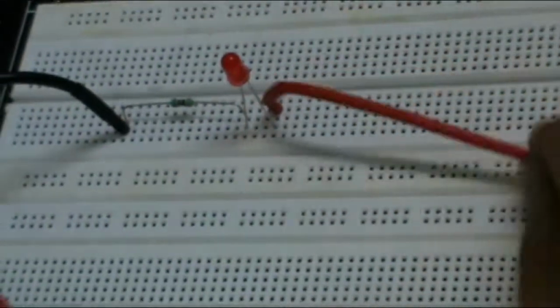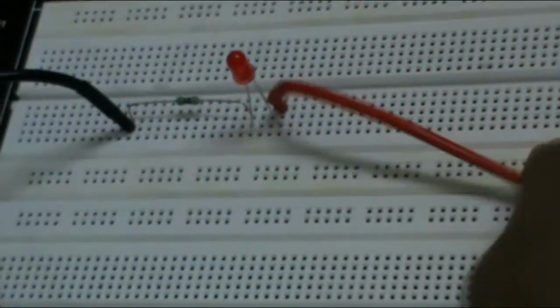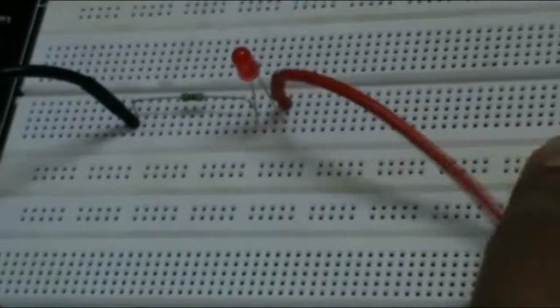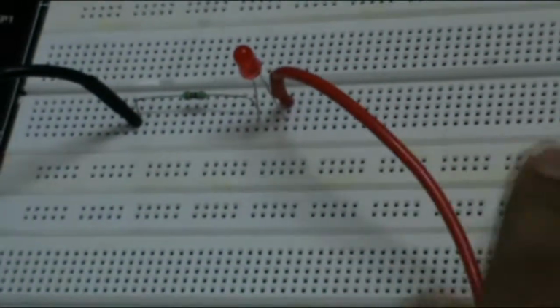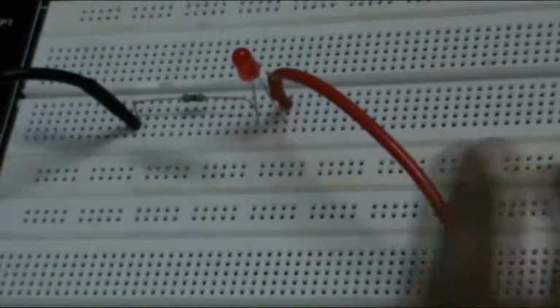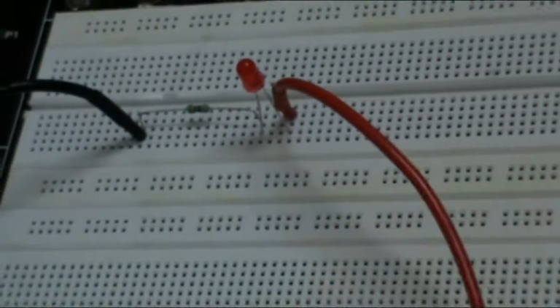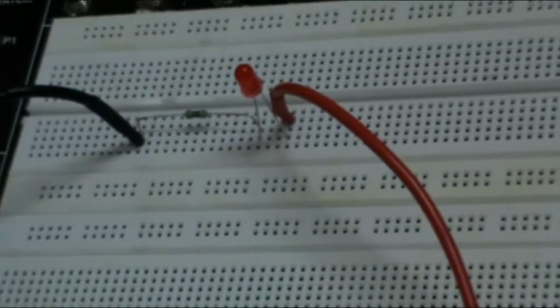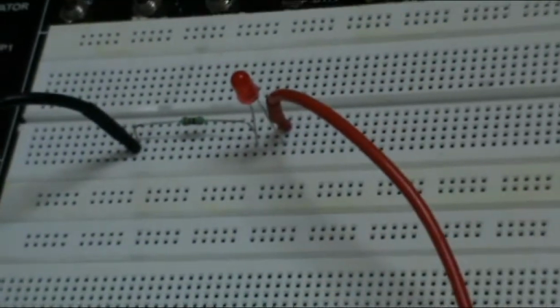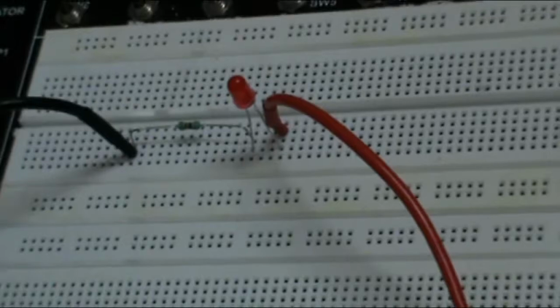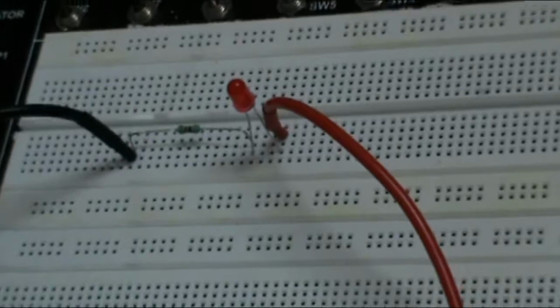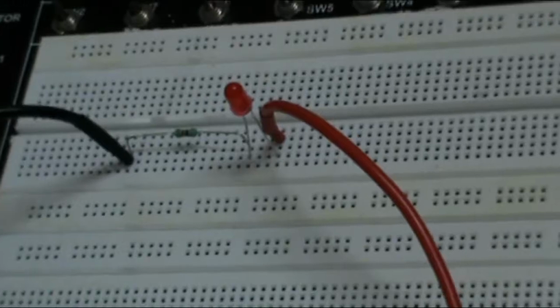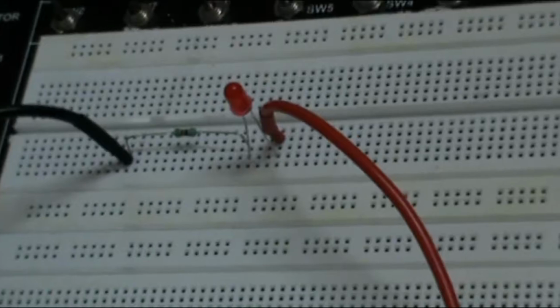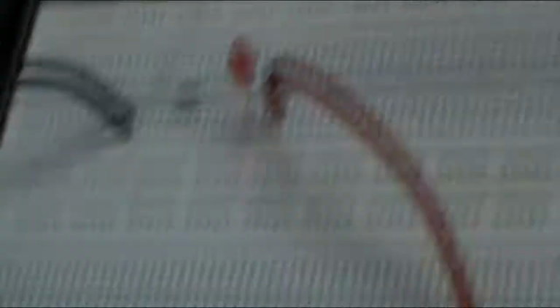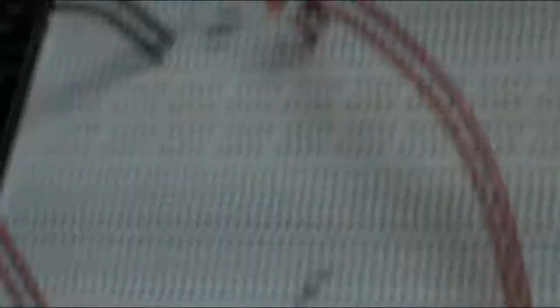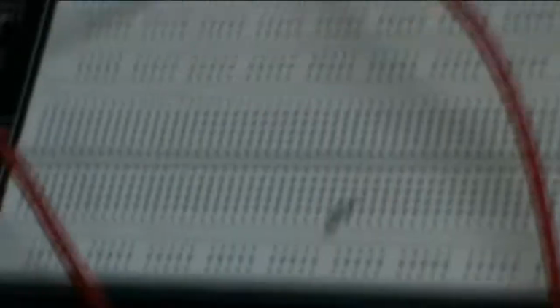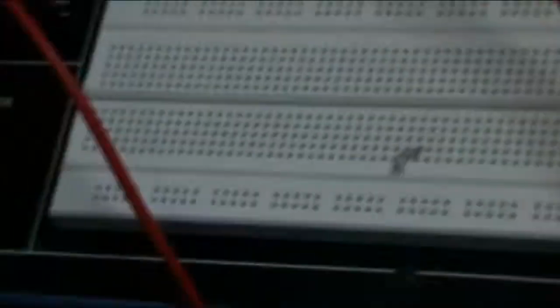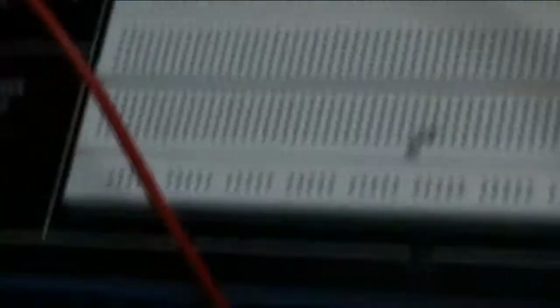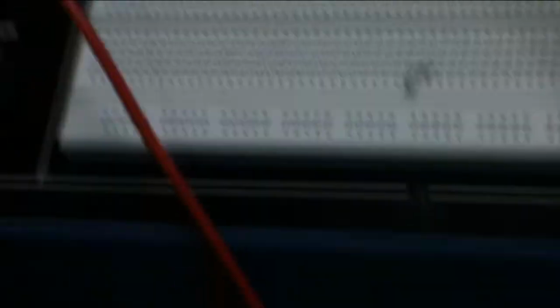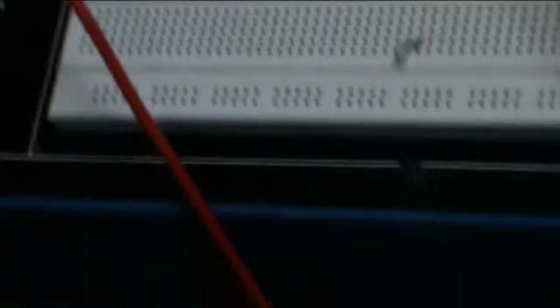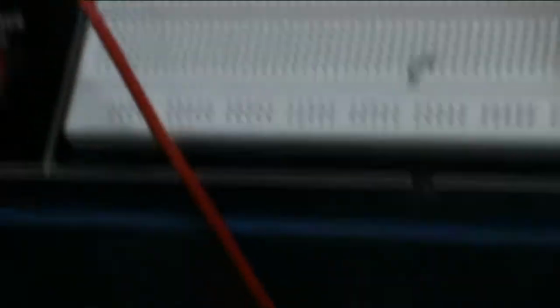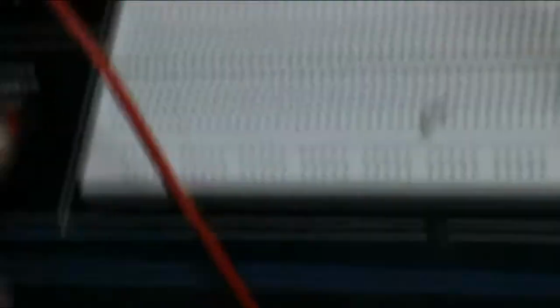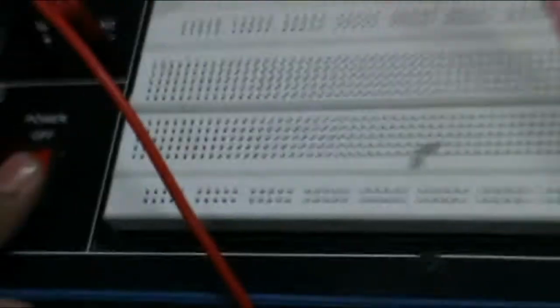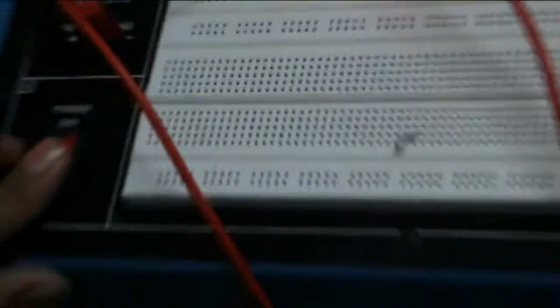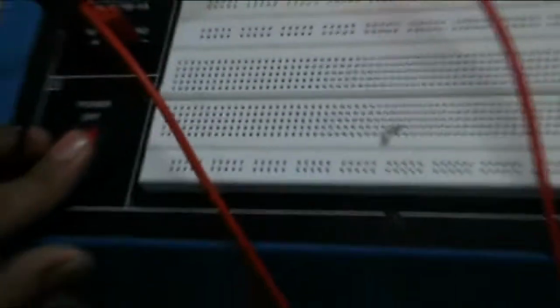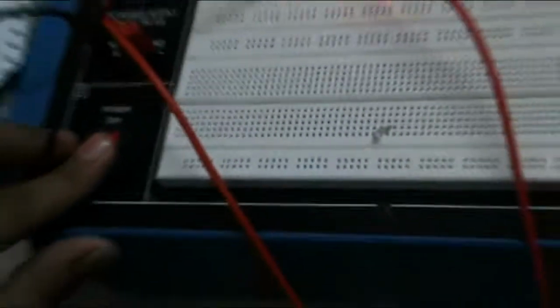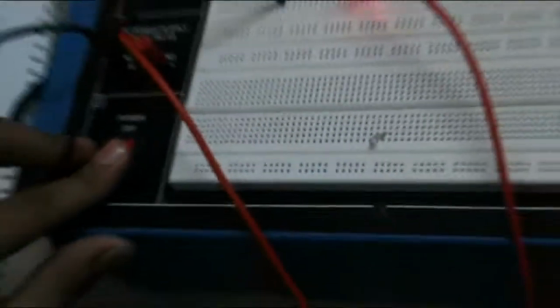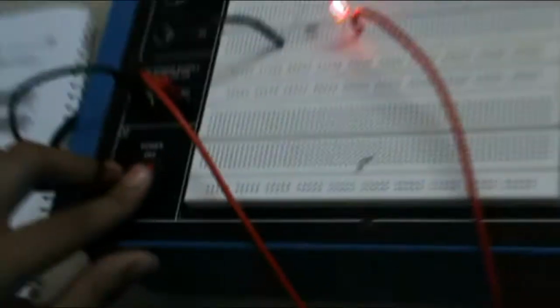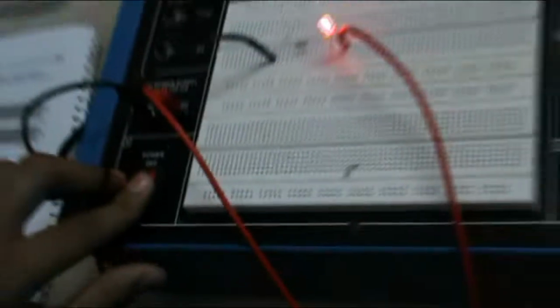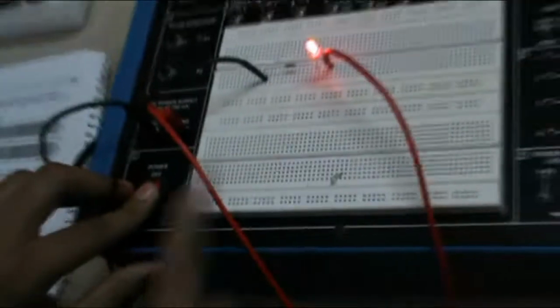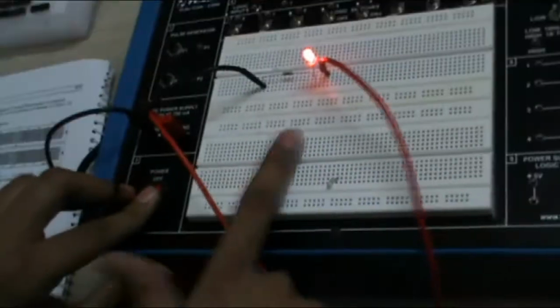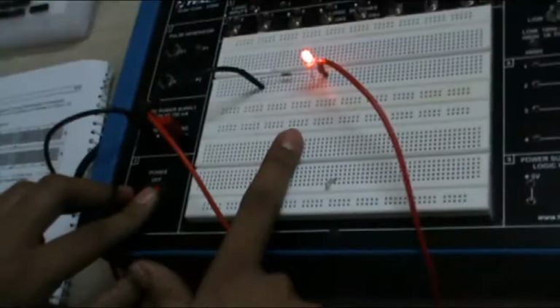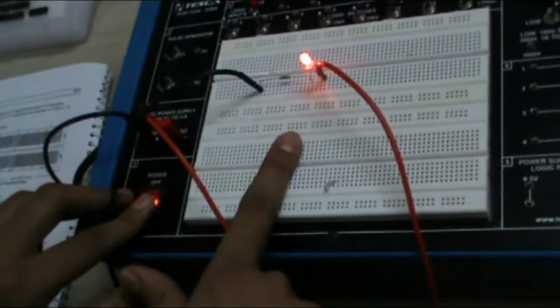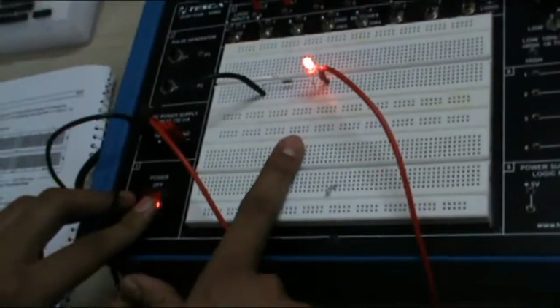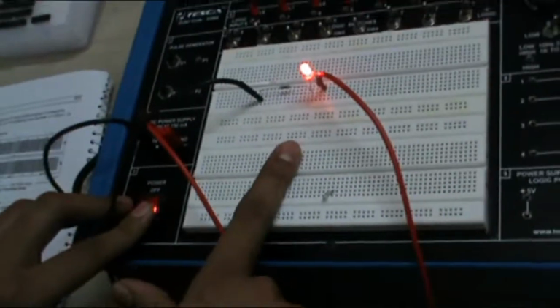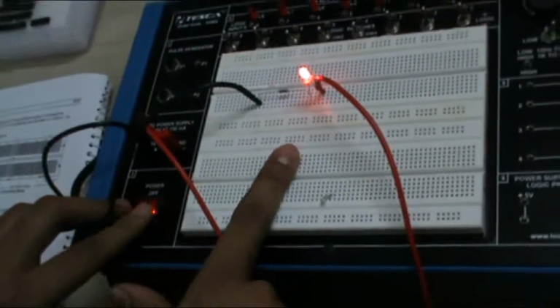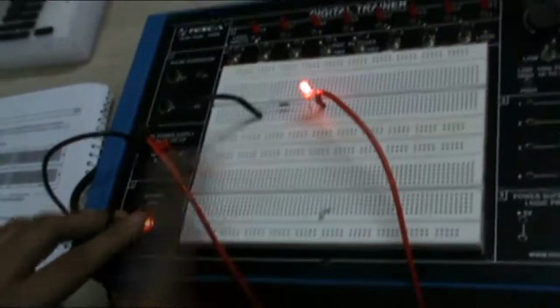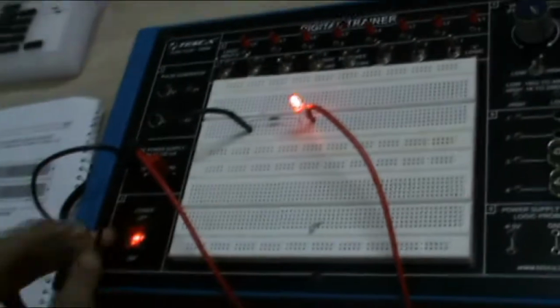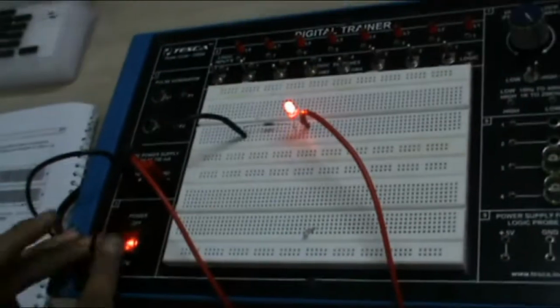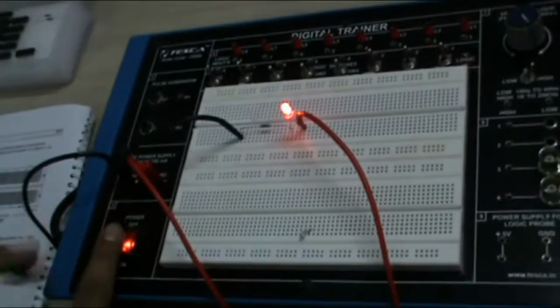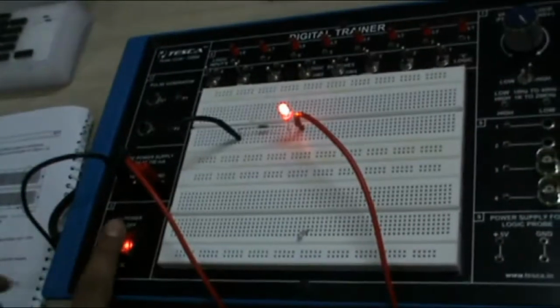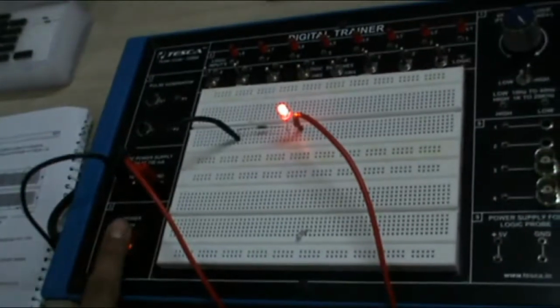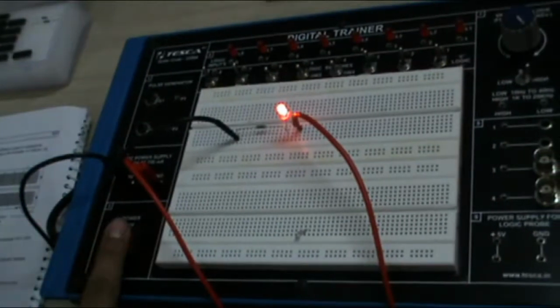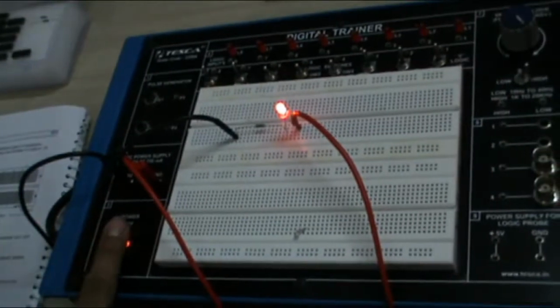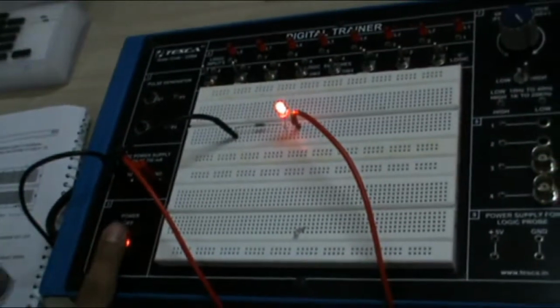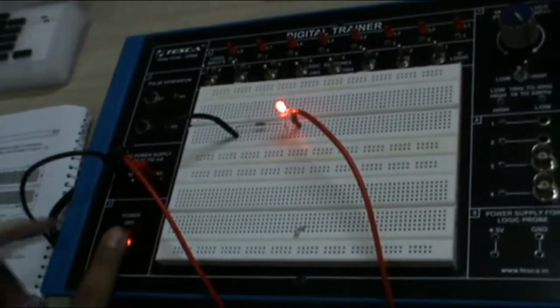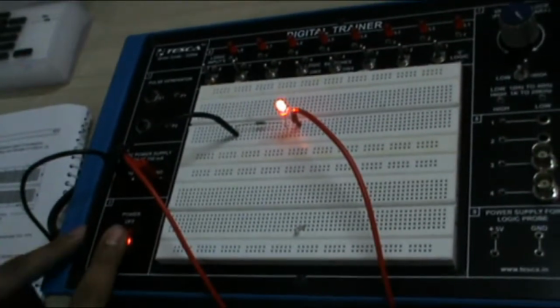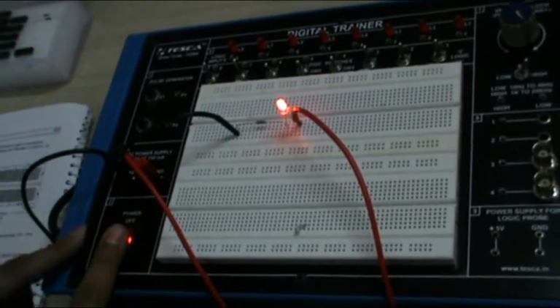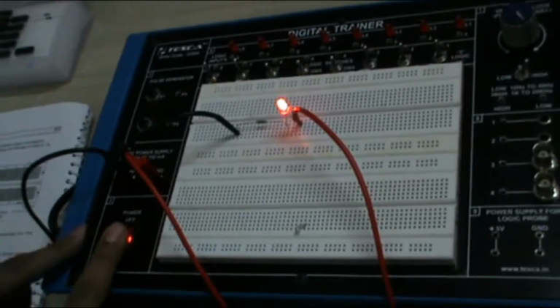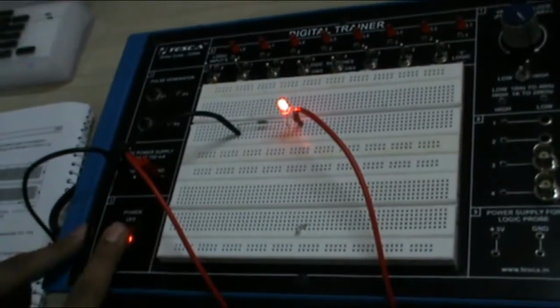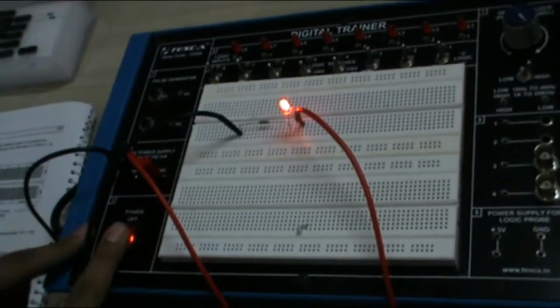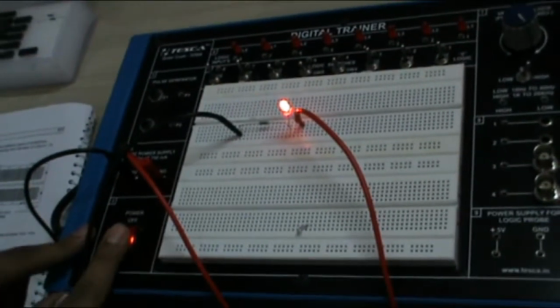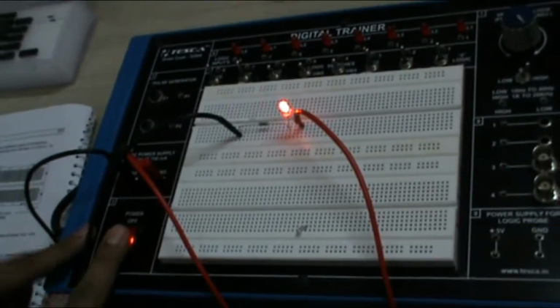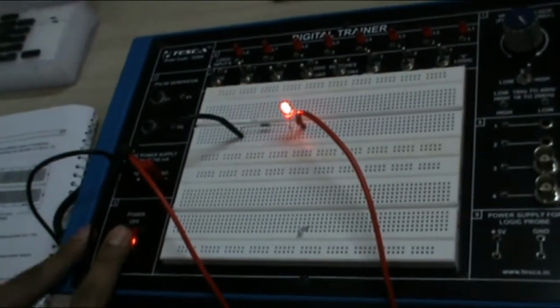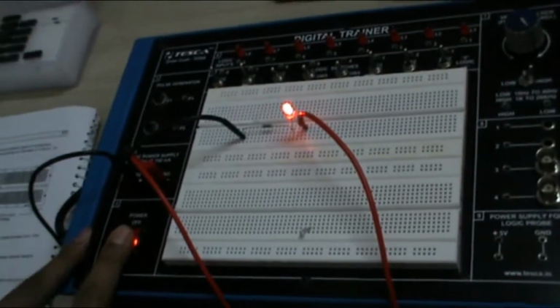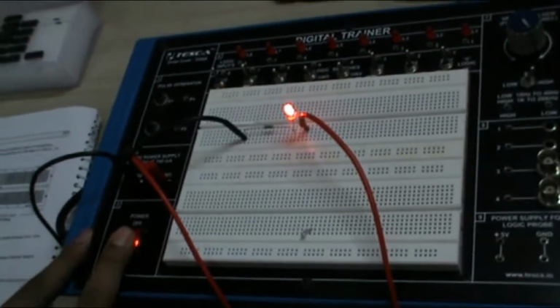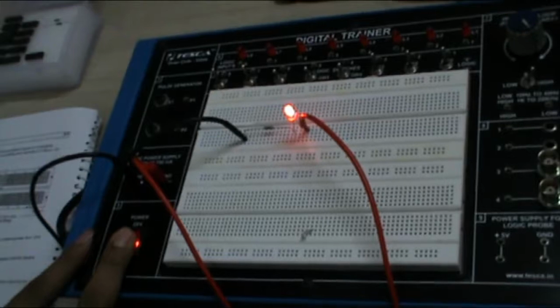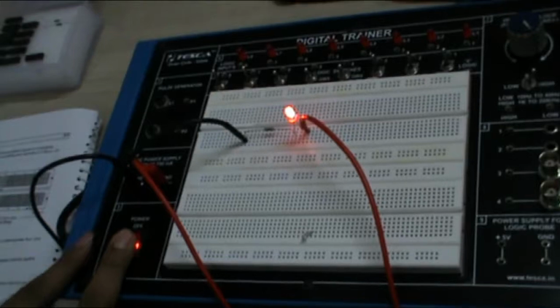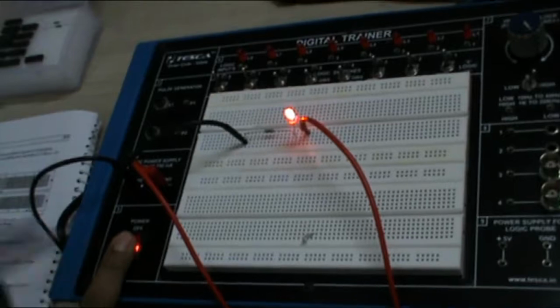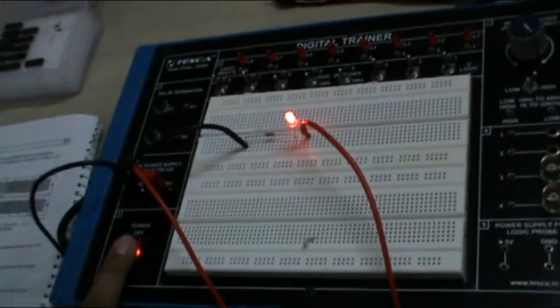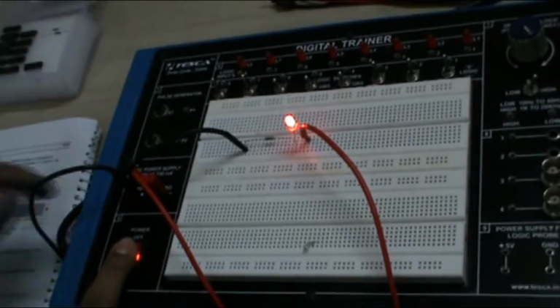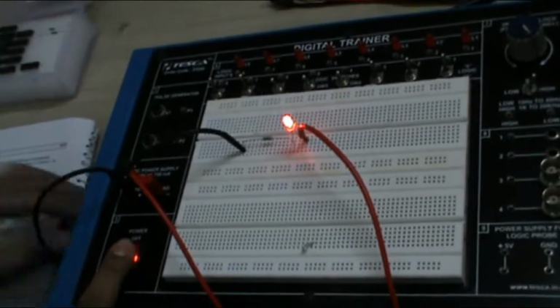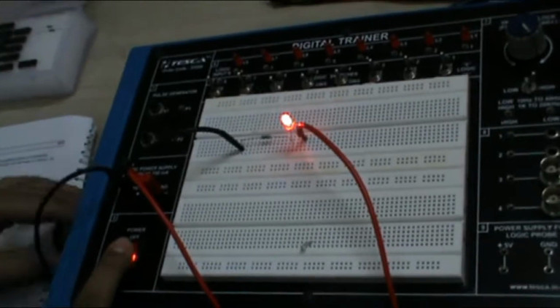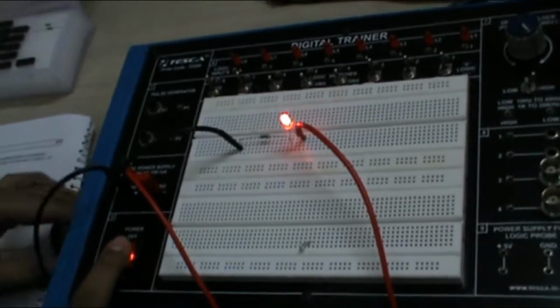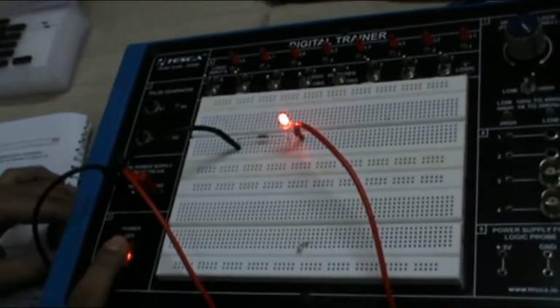Now as I turn on my system, my LED will glow. This shows the completion of my first experiment — LED display.